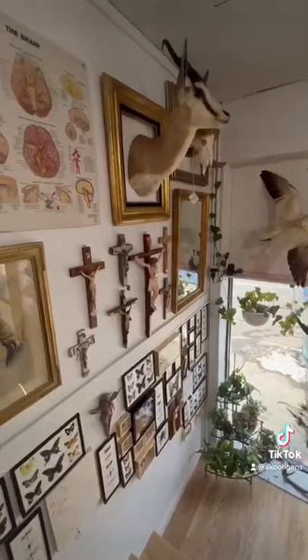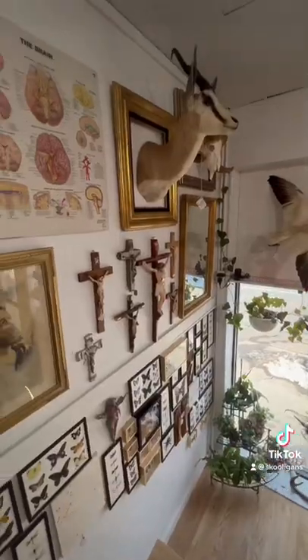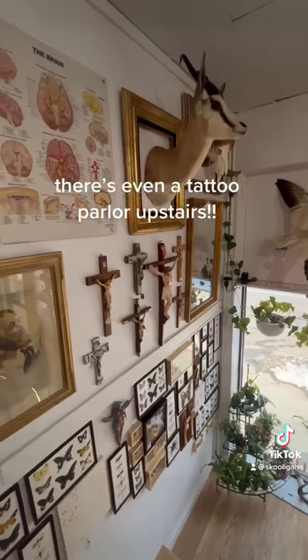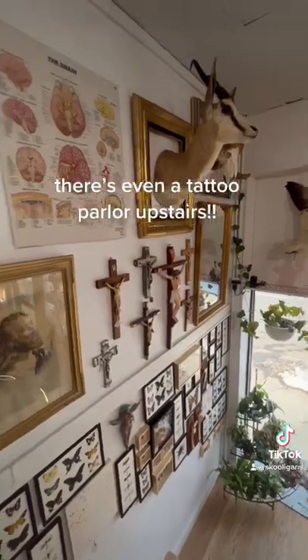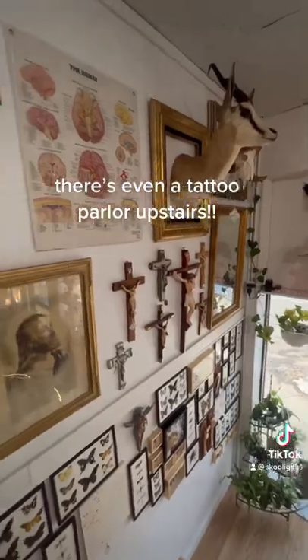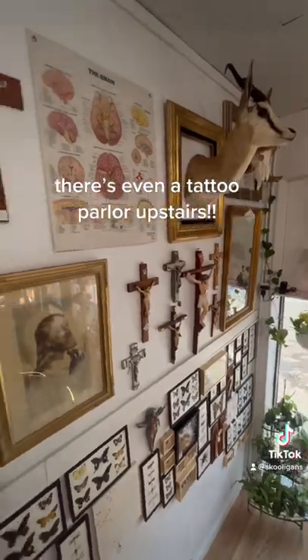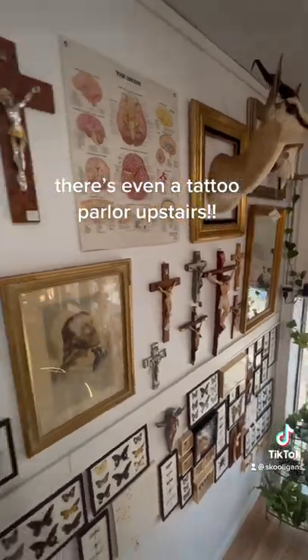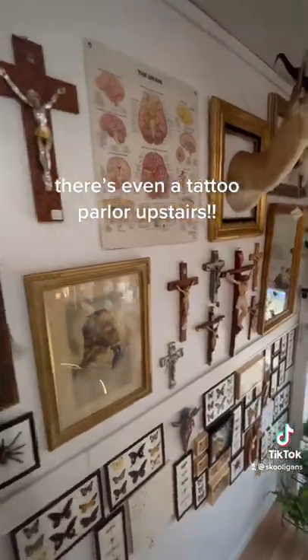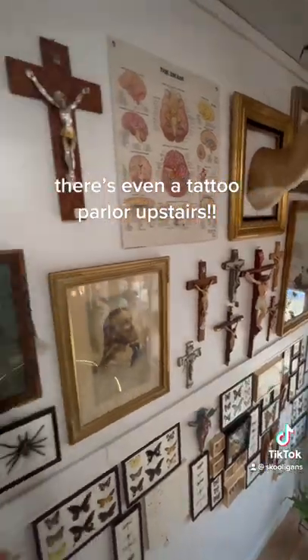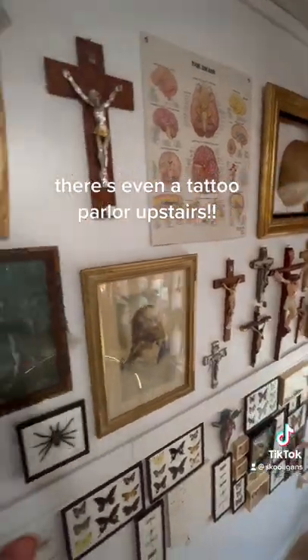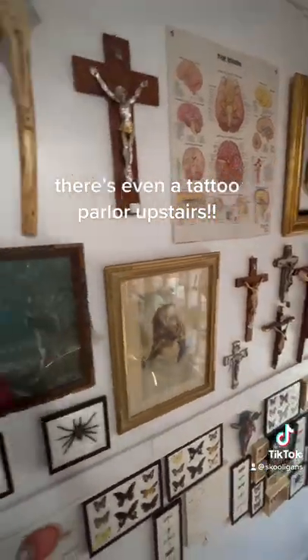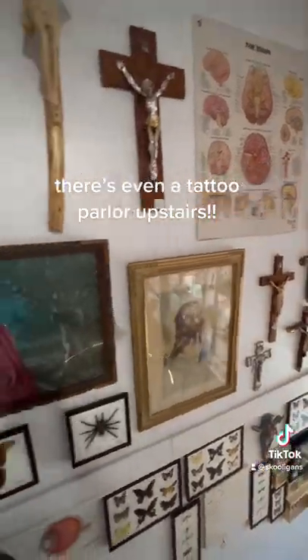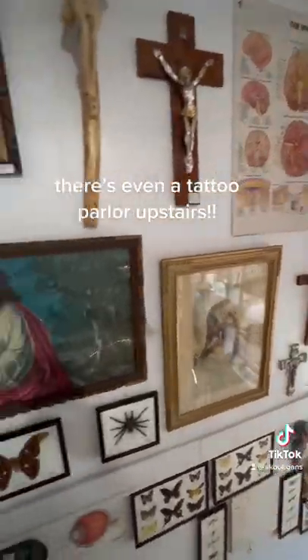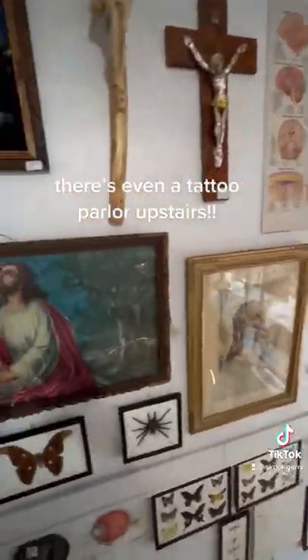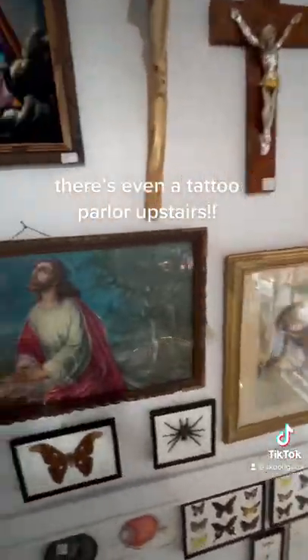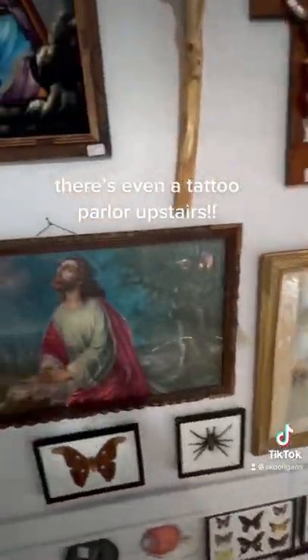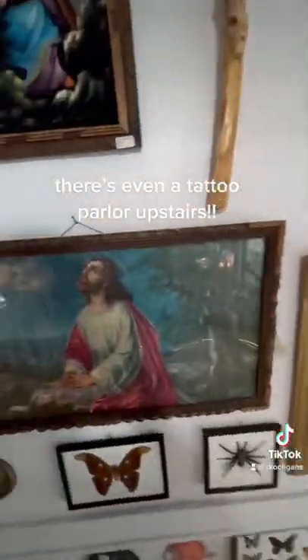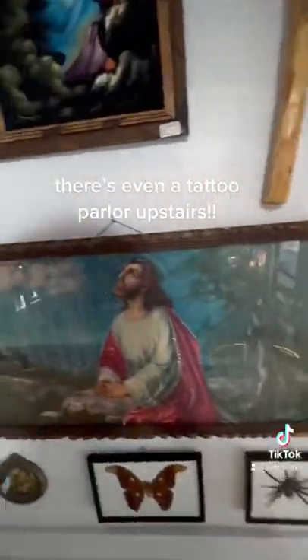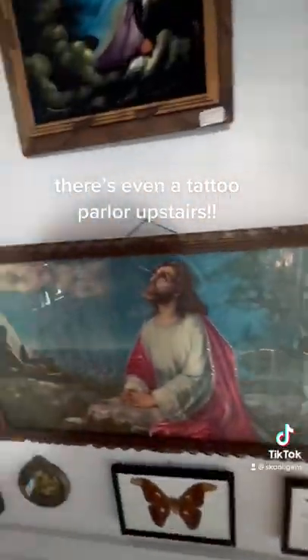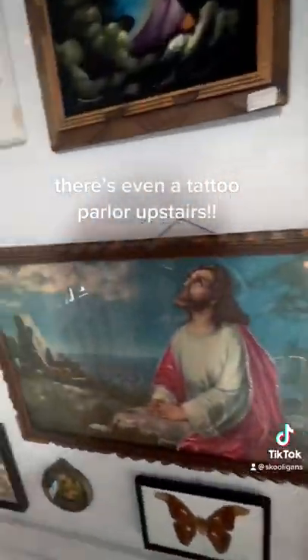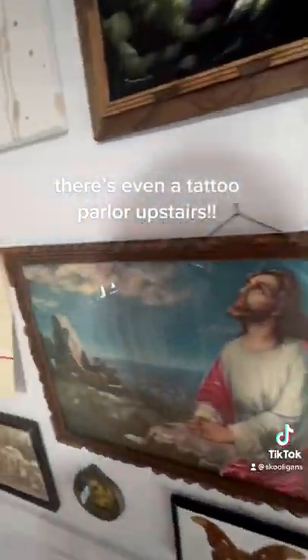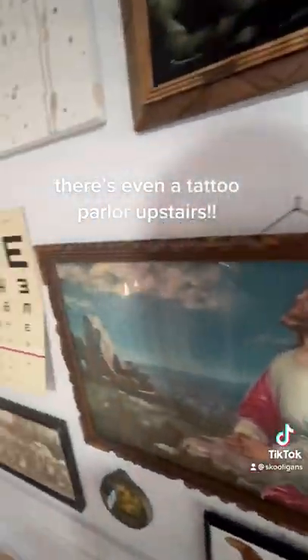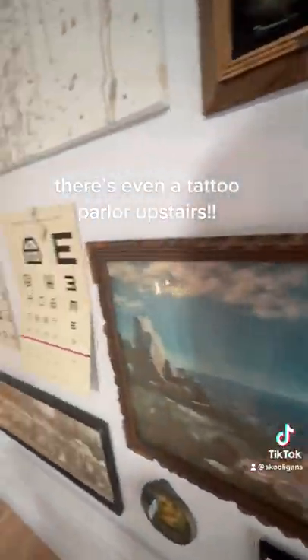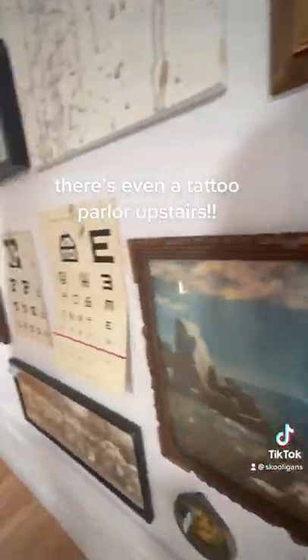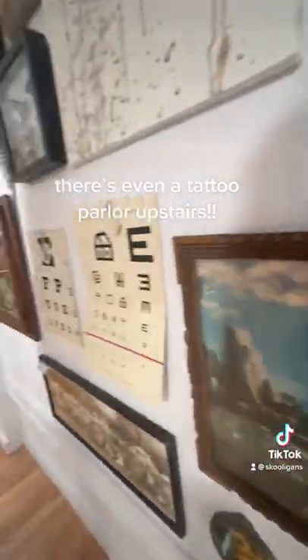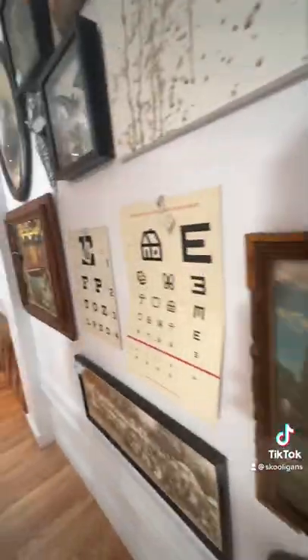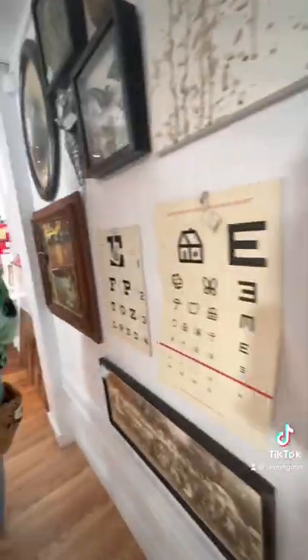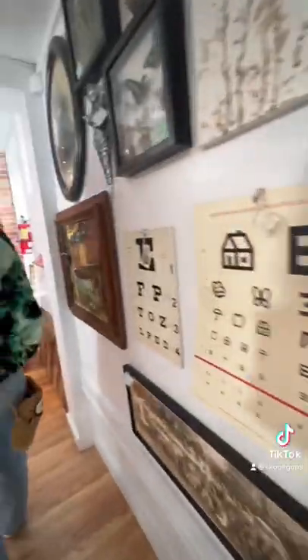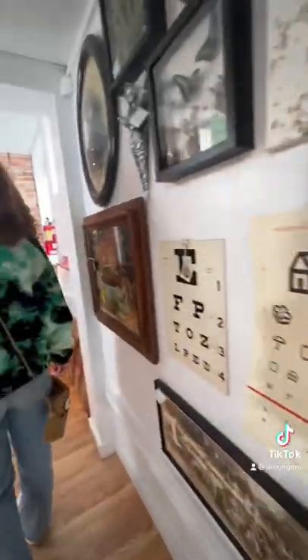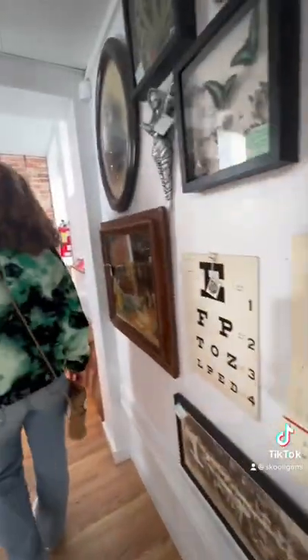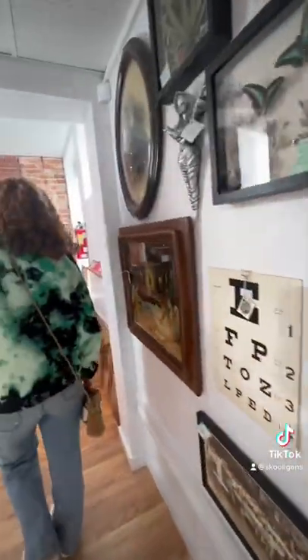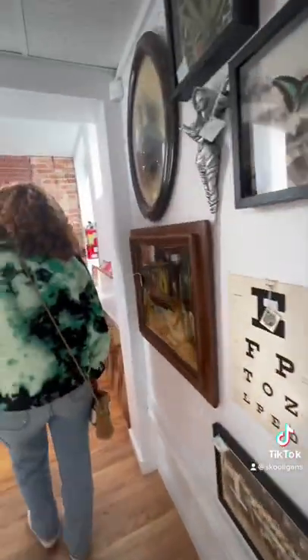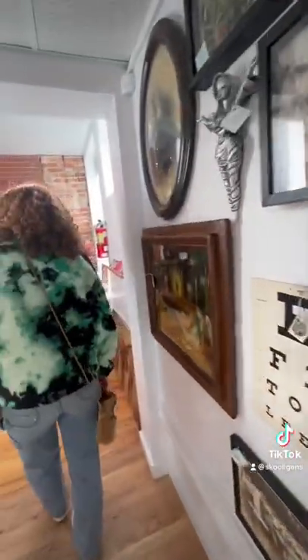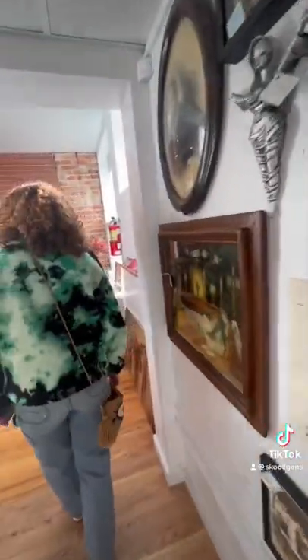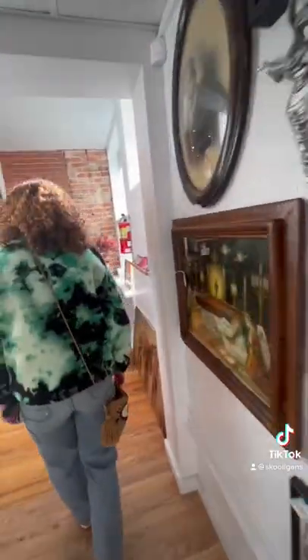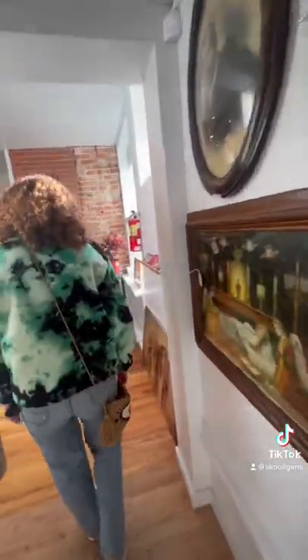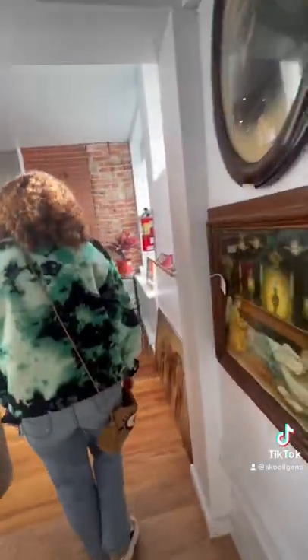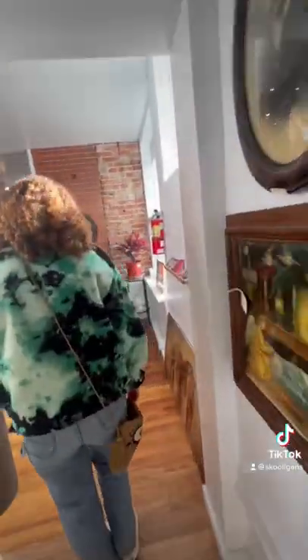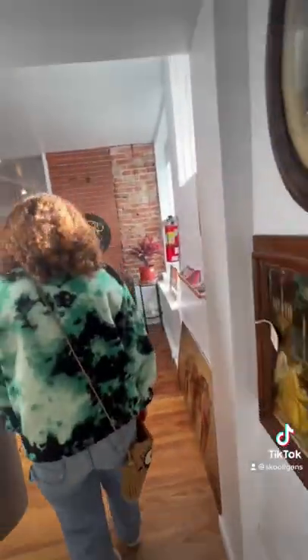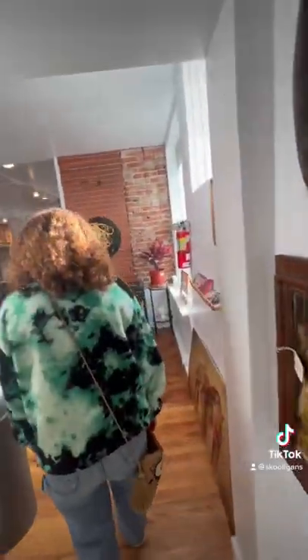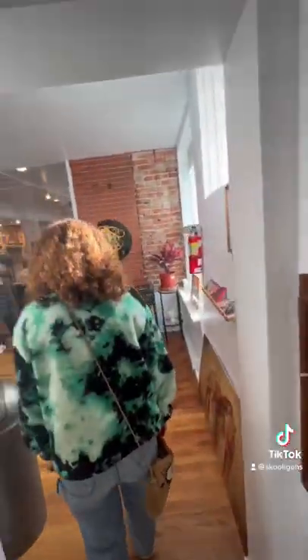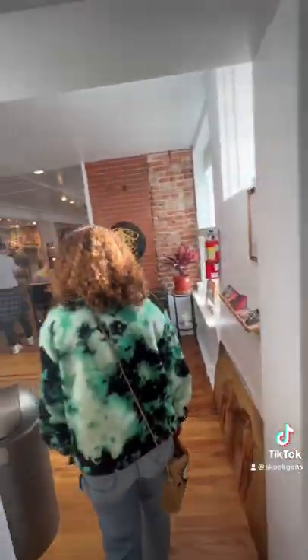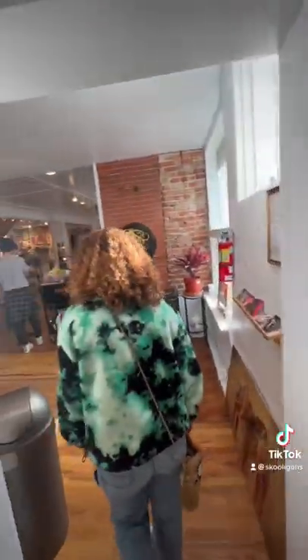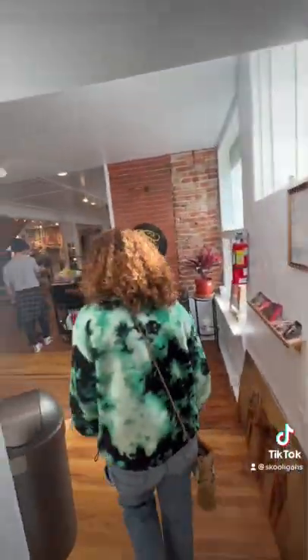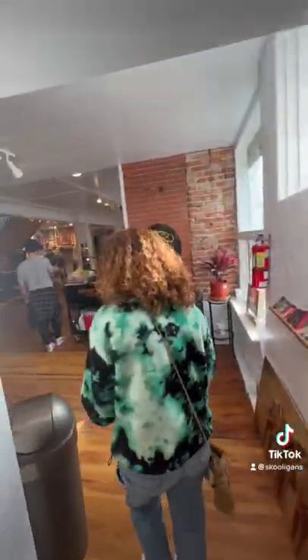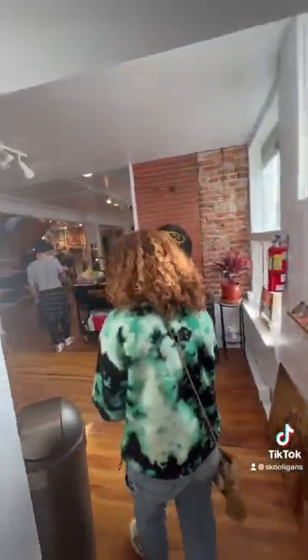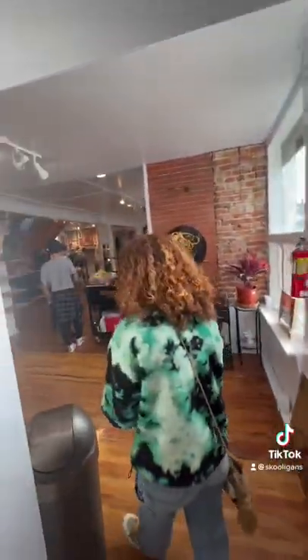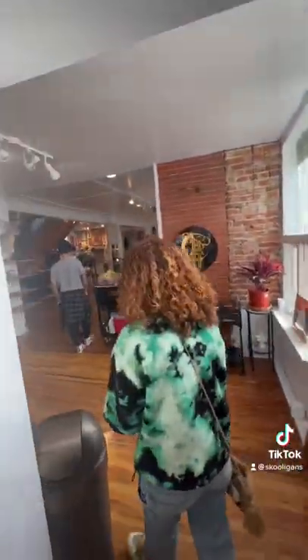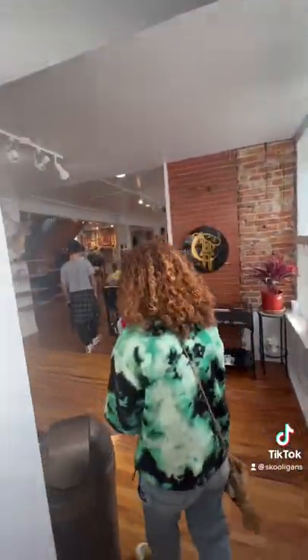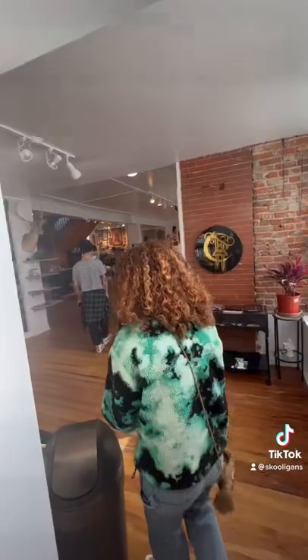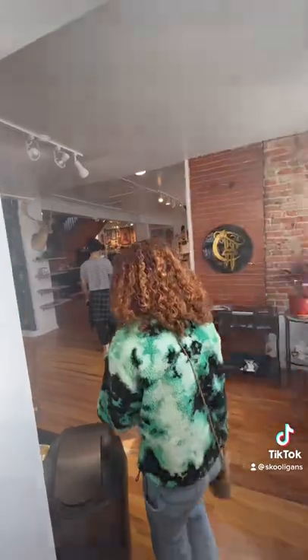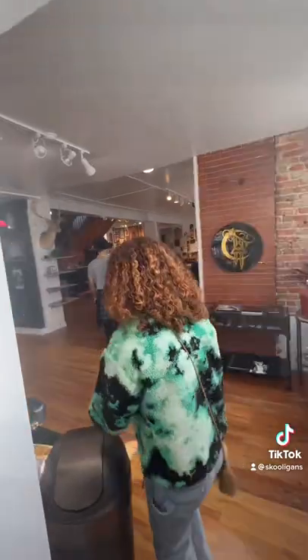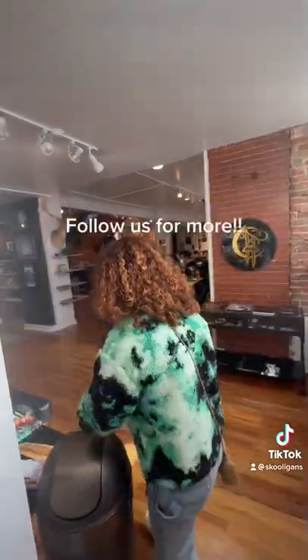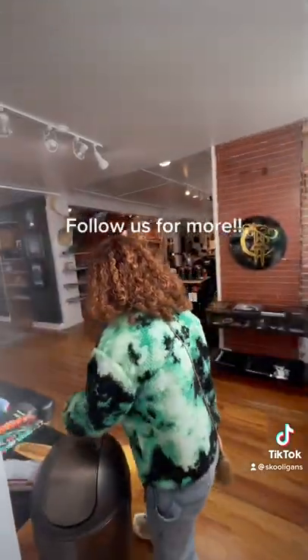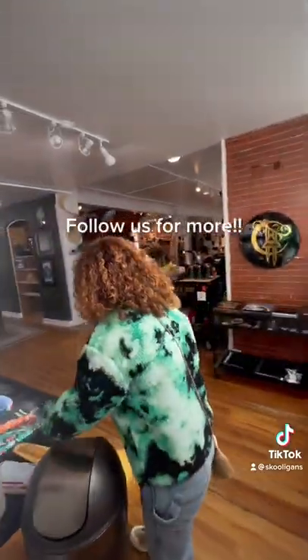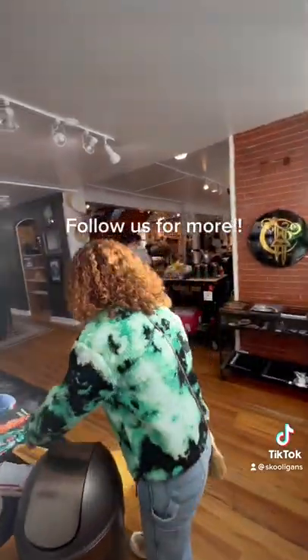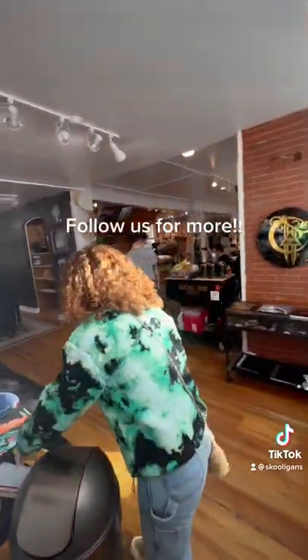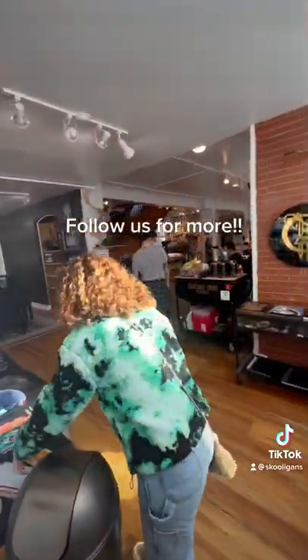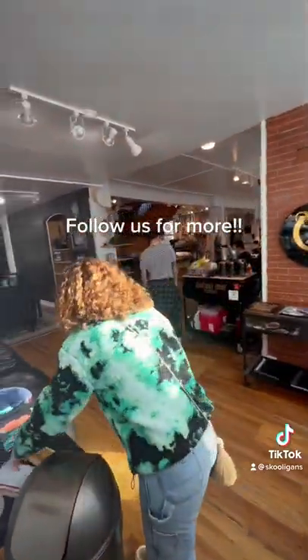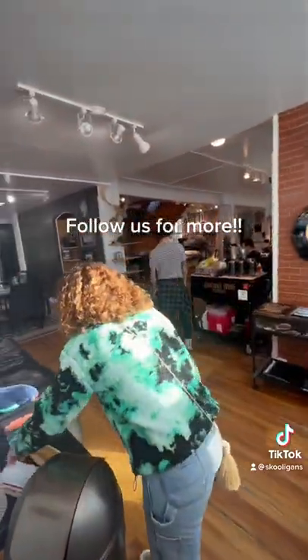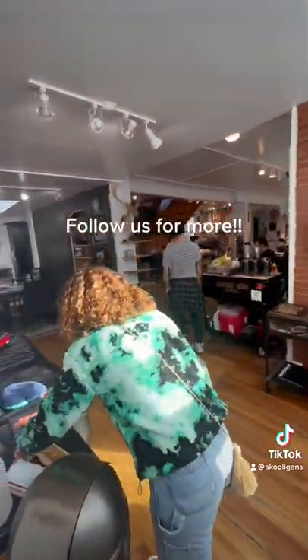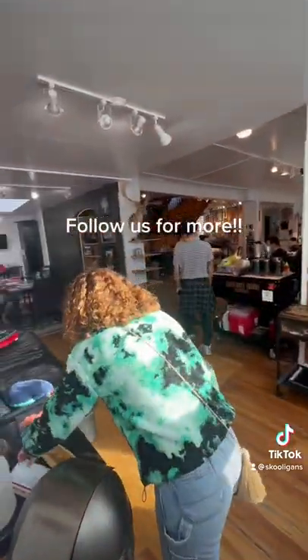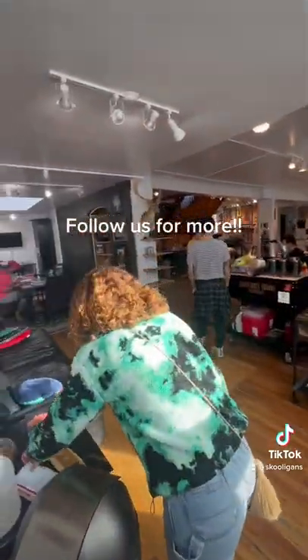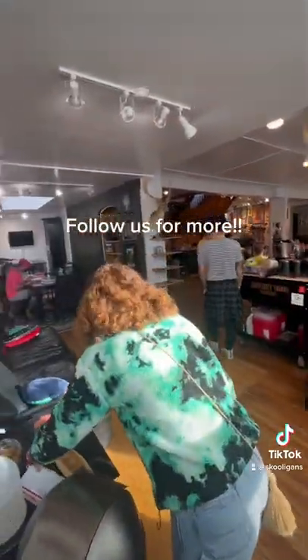There's even a tarot parlor upstairs! Follow us for more!